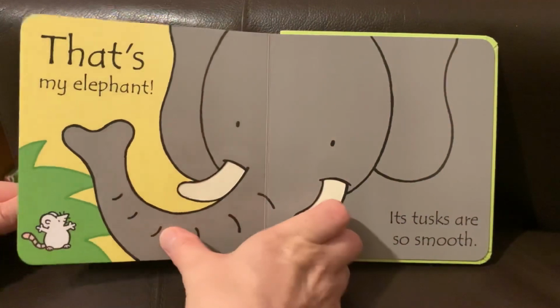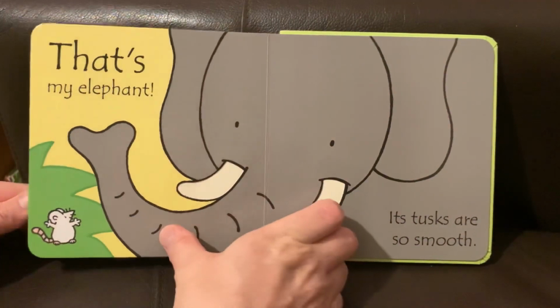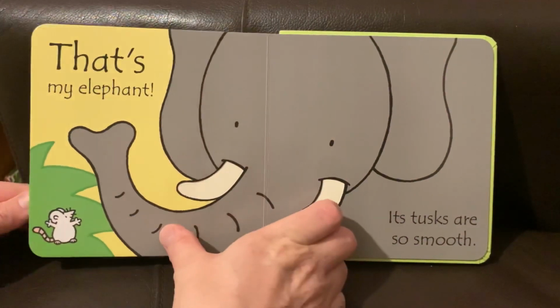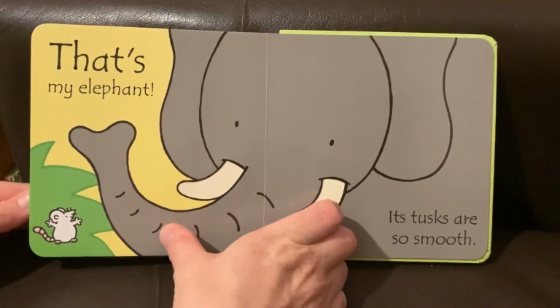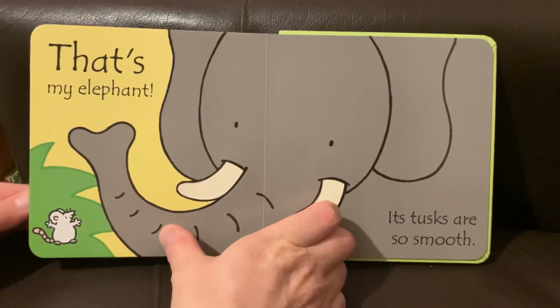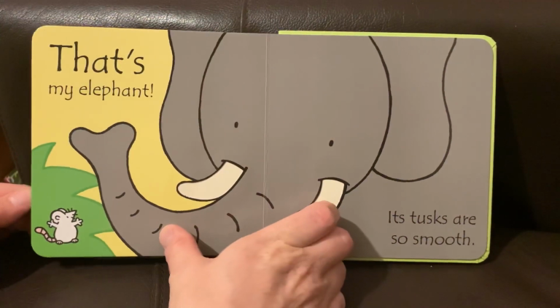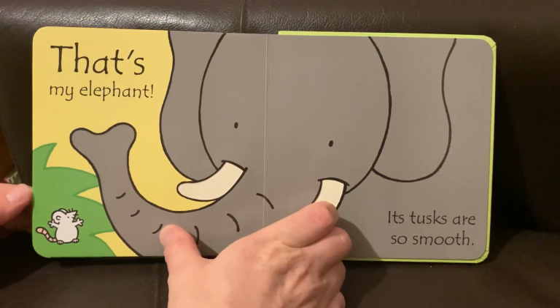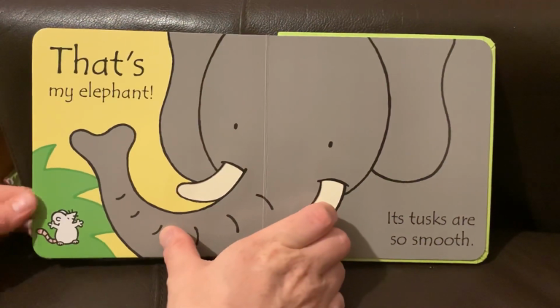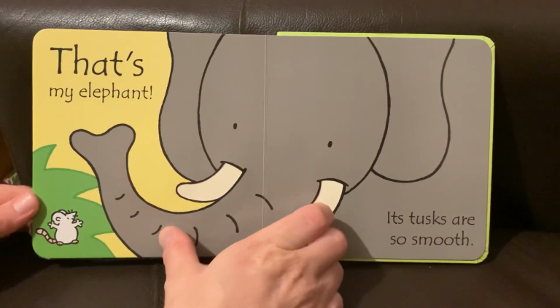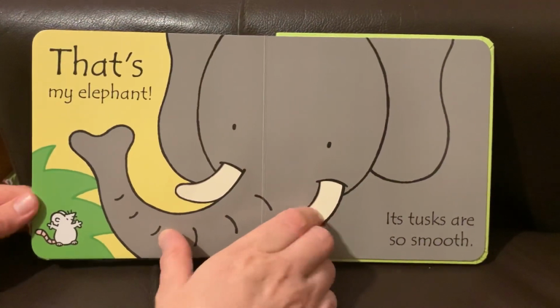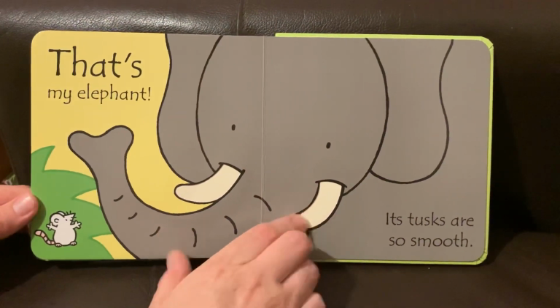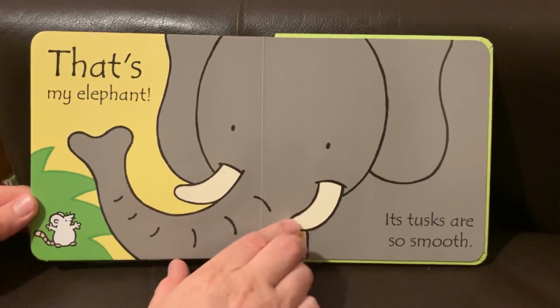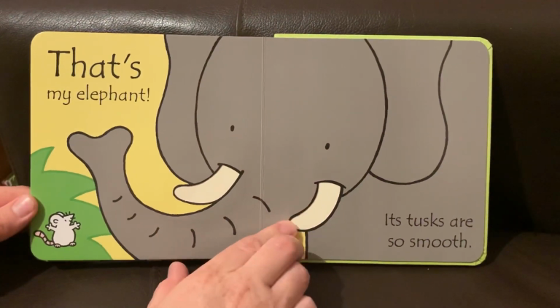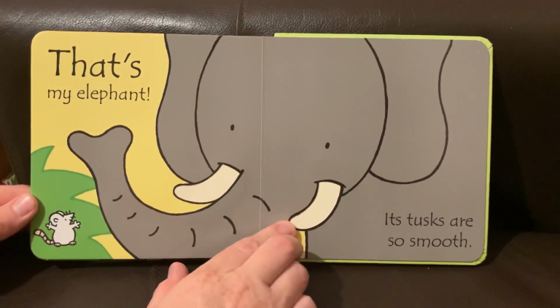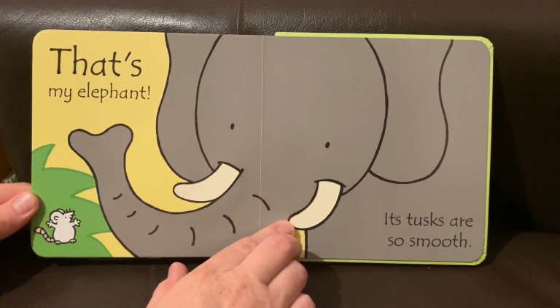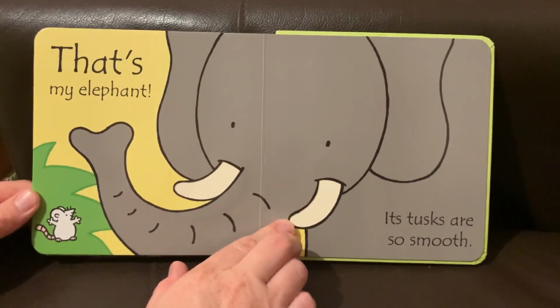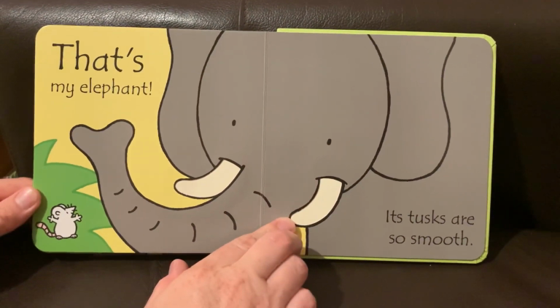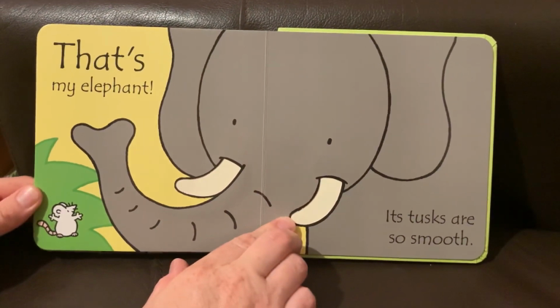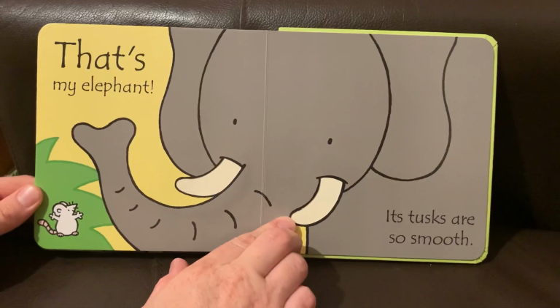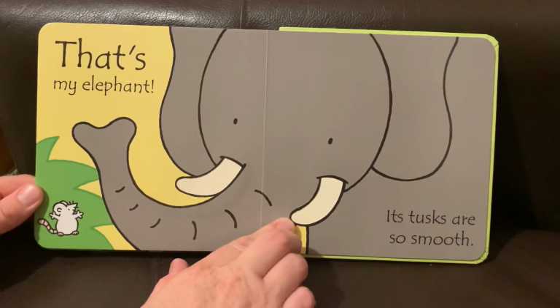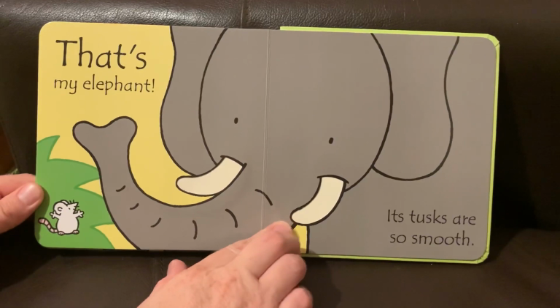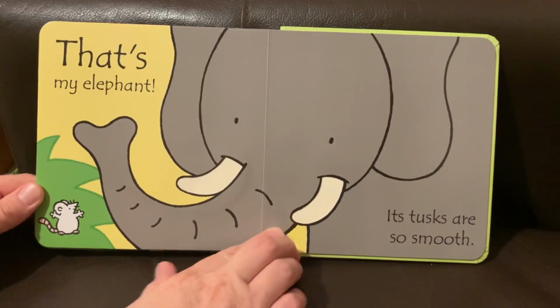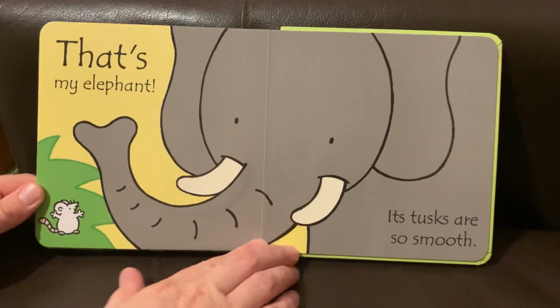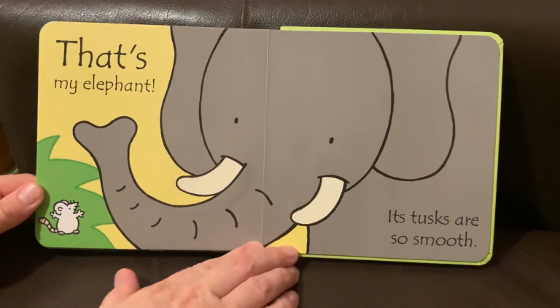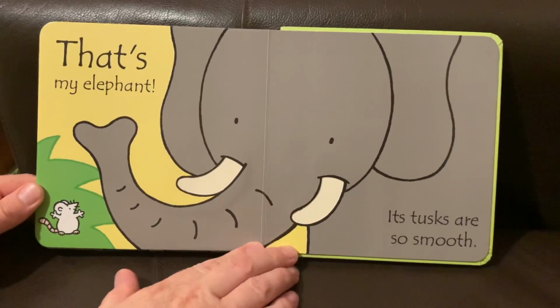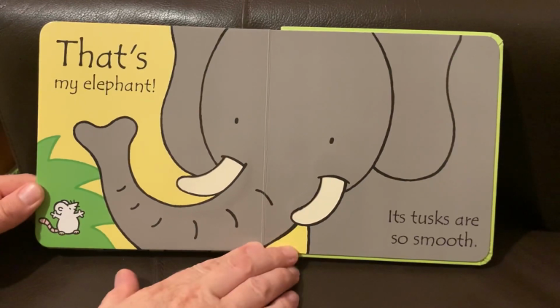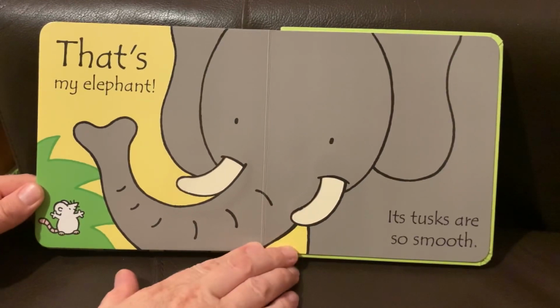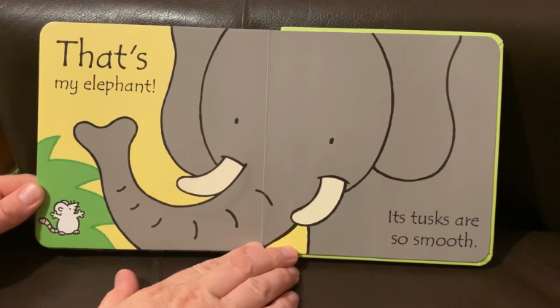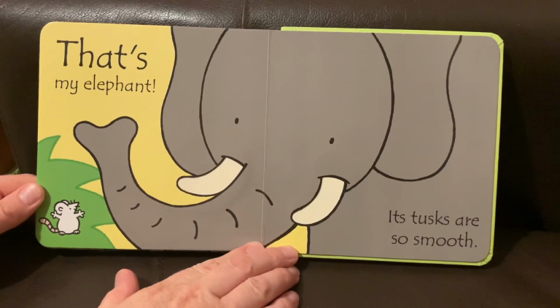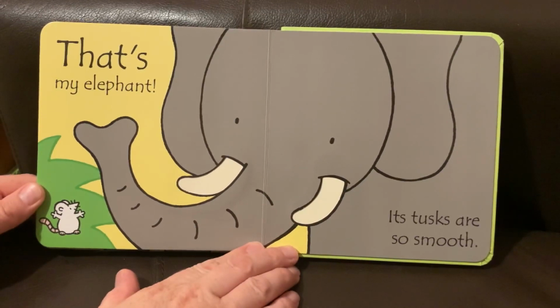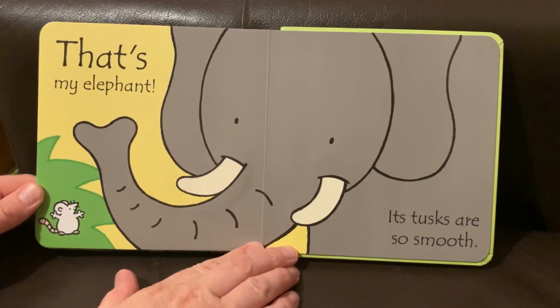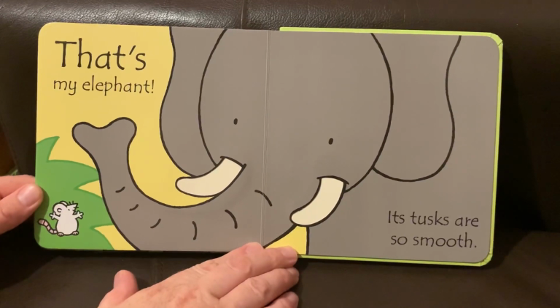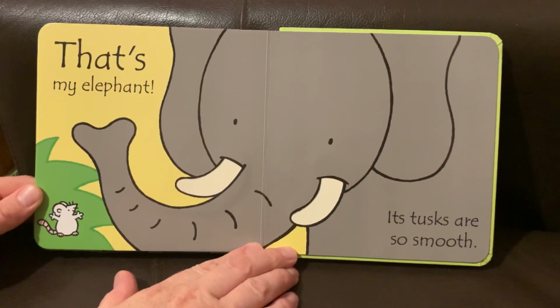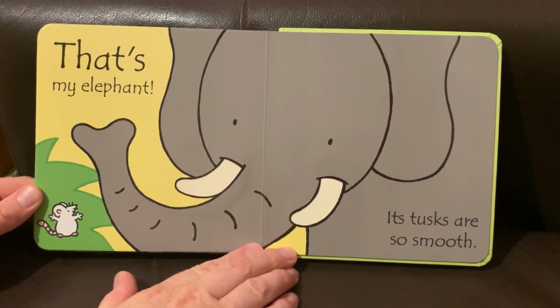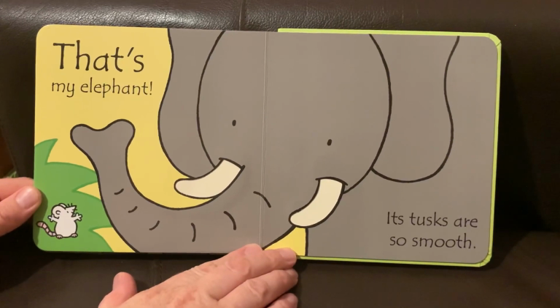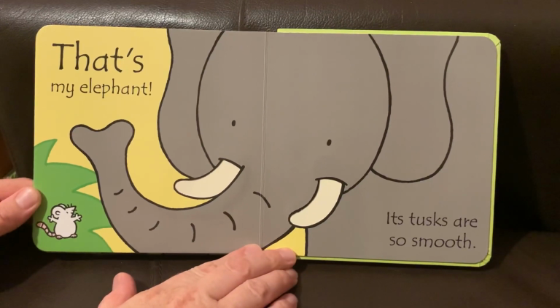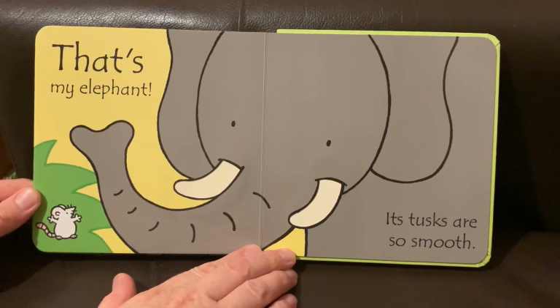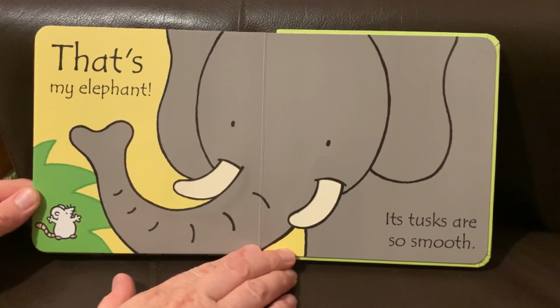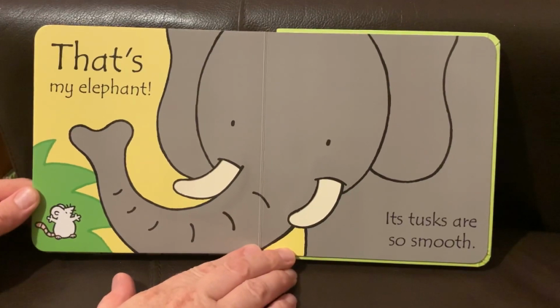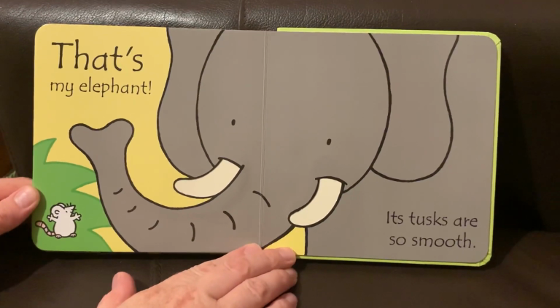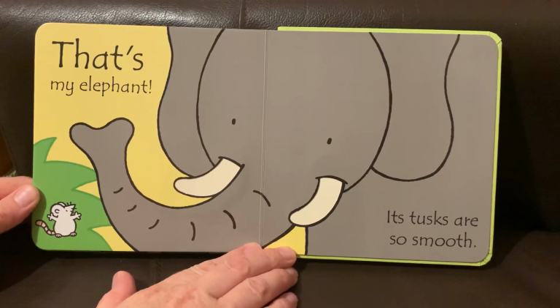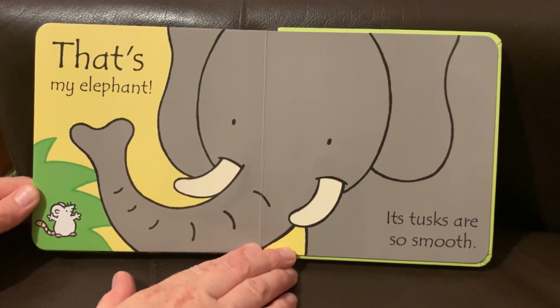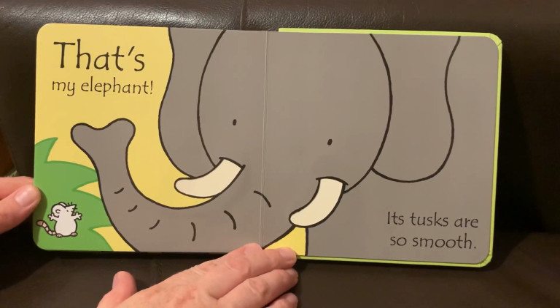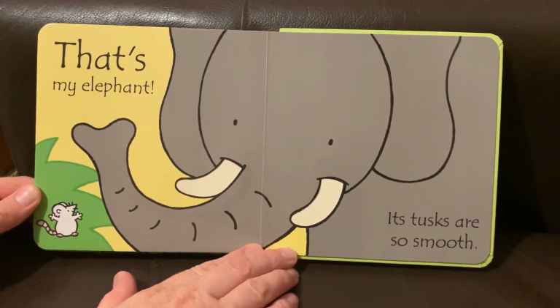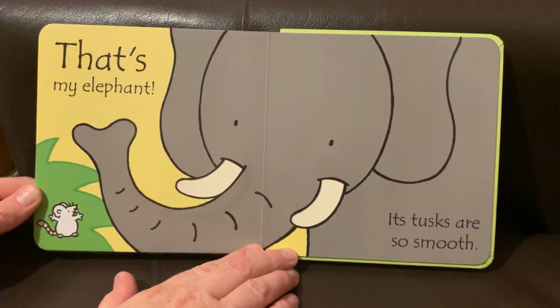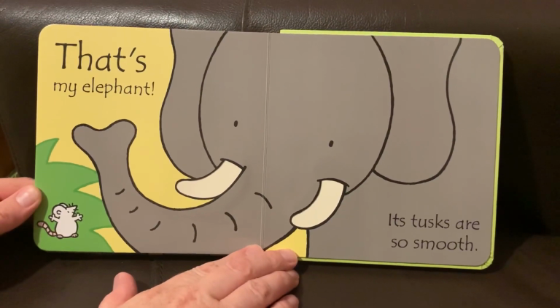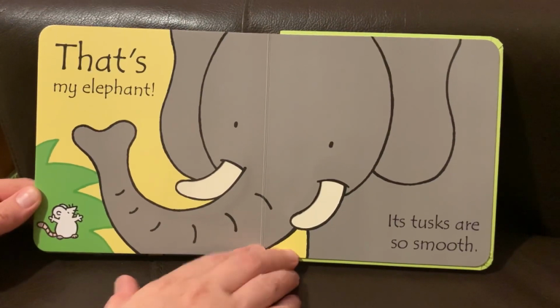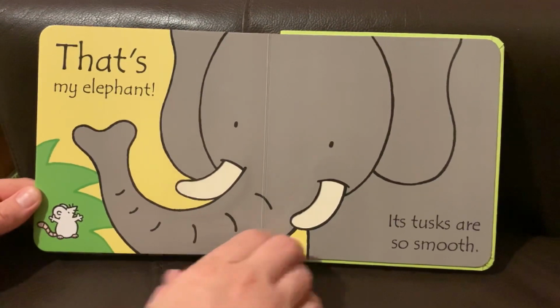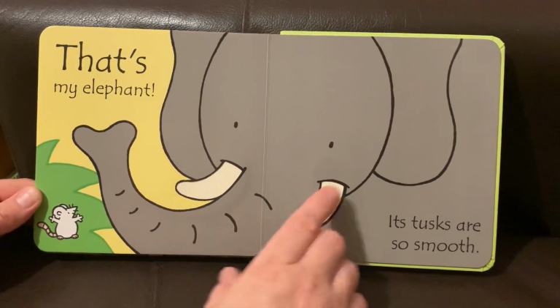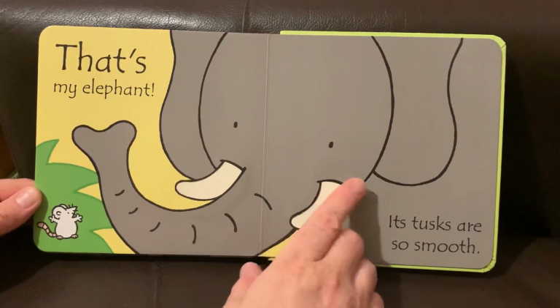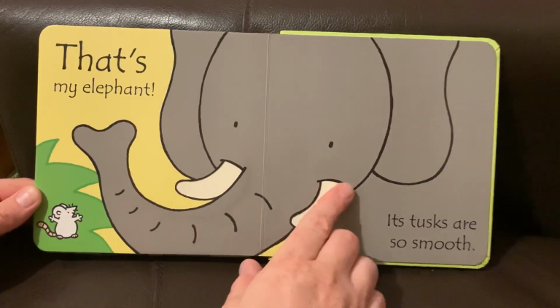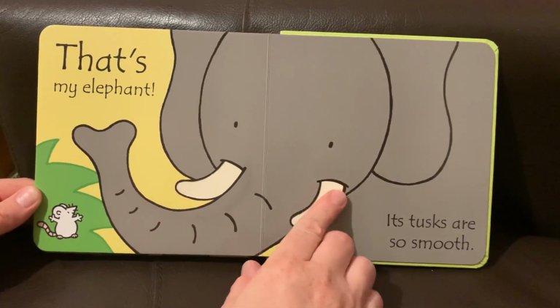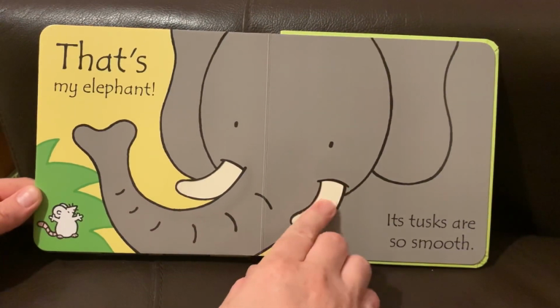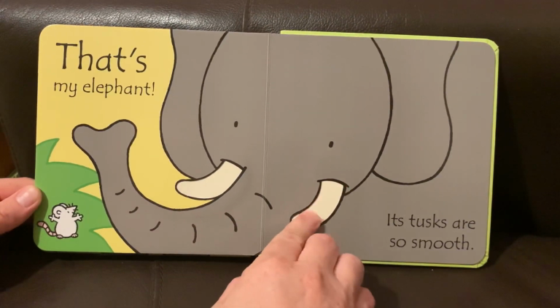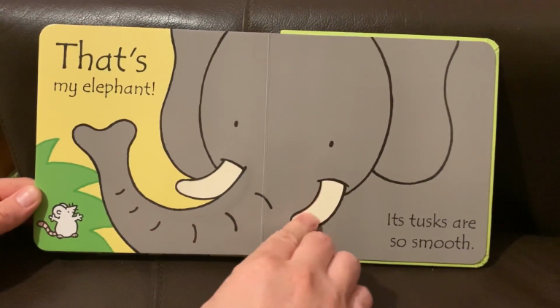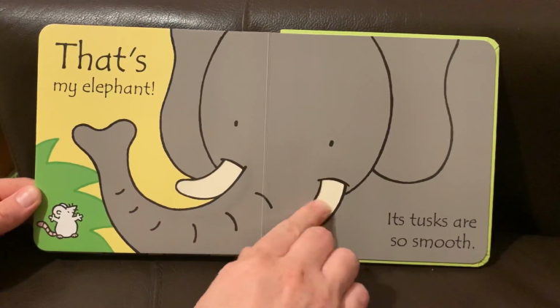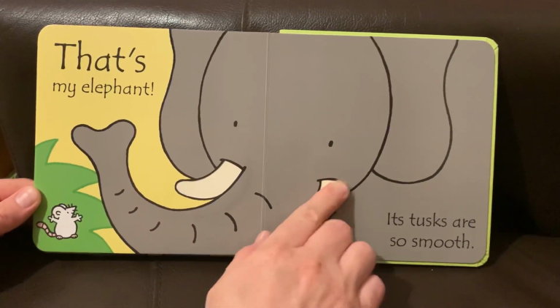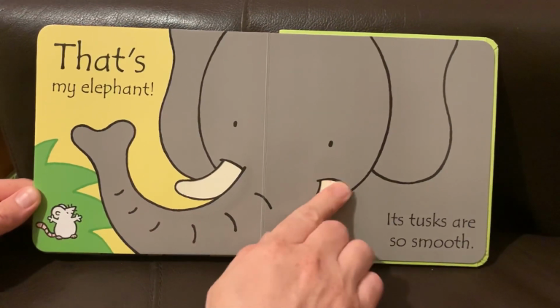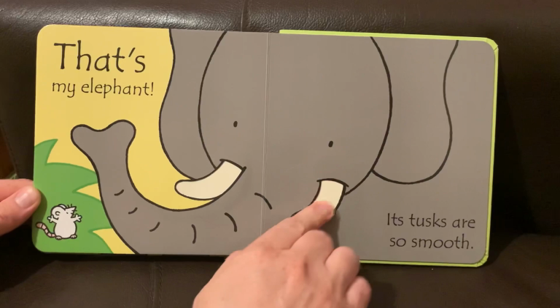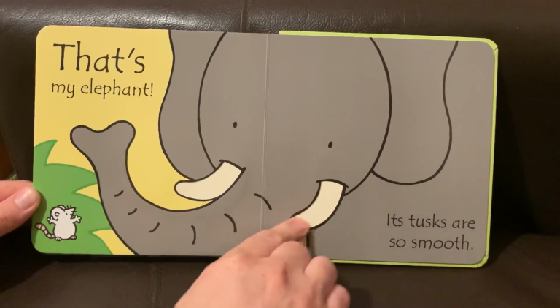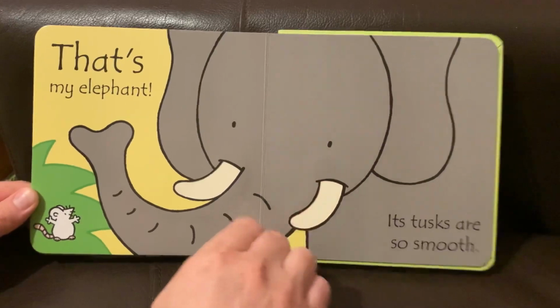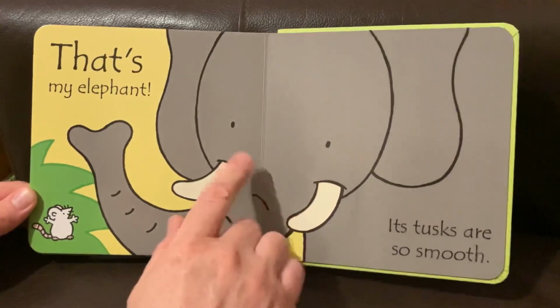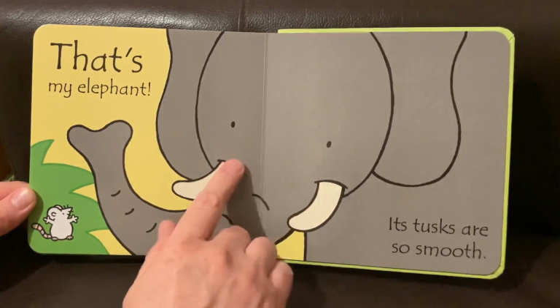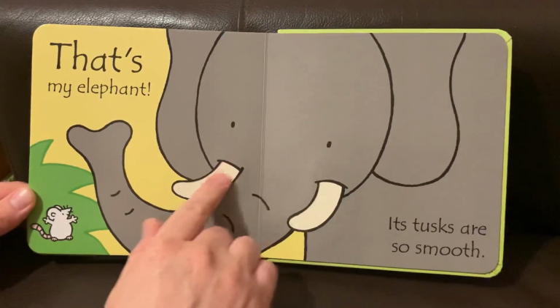That's my elephant! Its tusks are so smooth. Oh yeah.